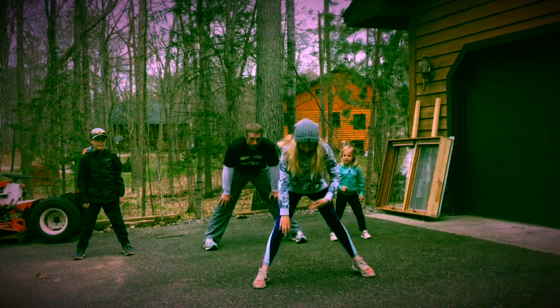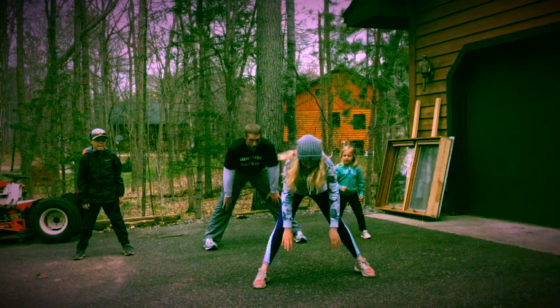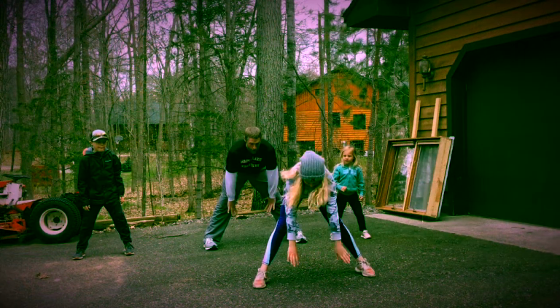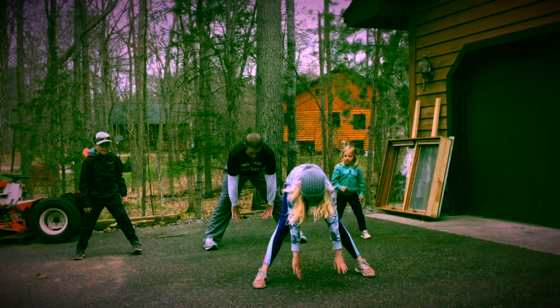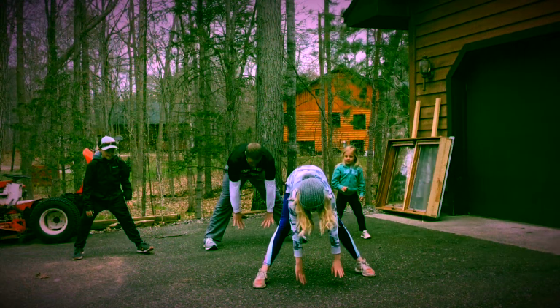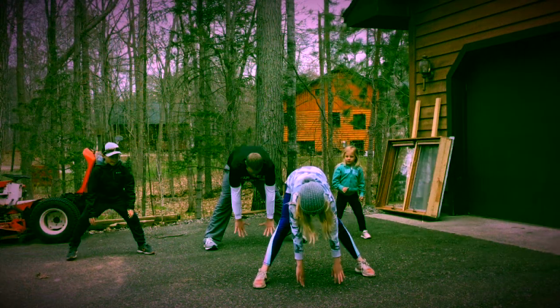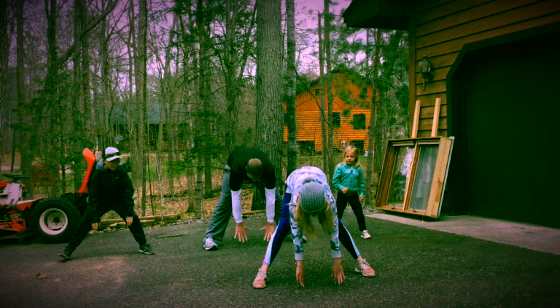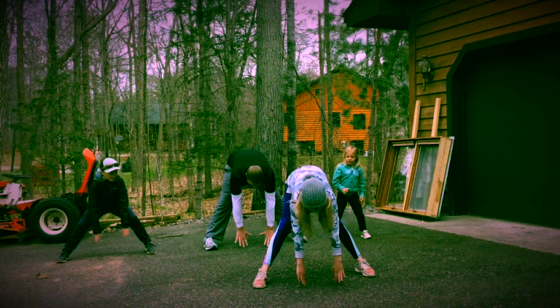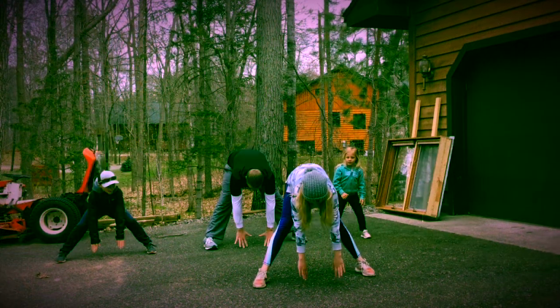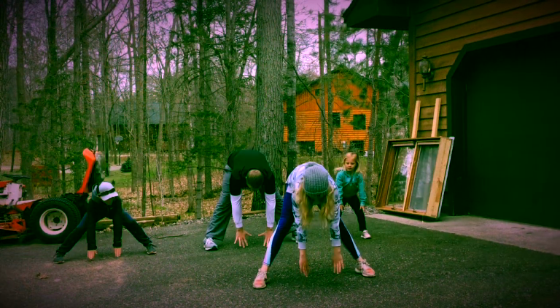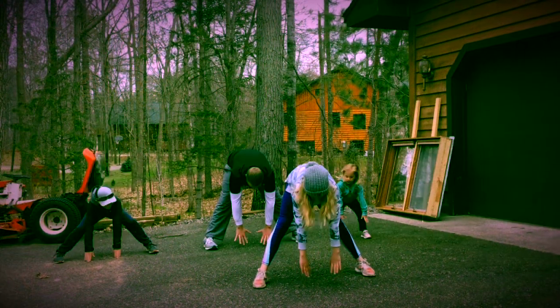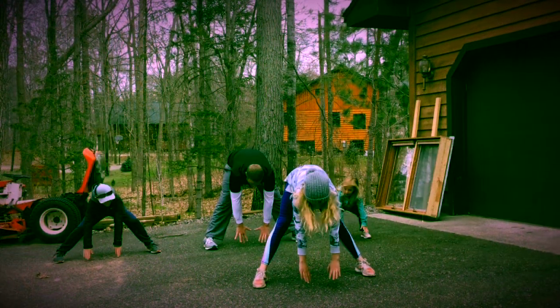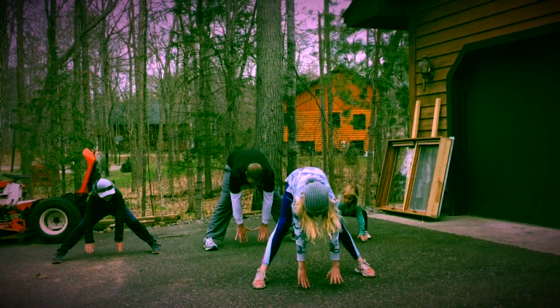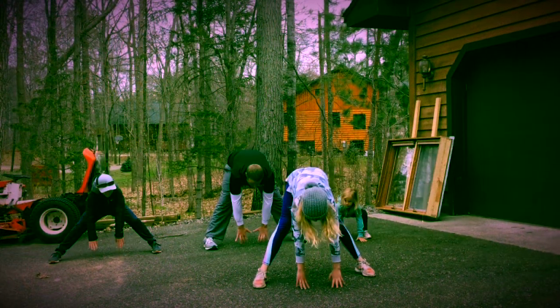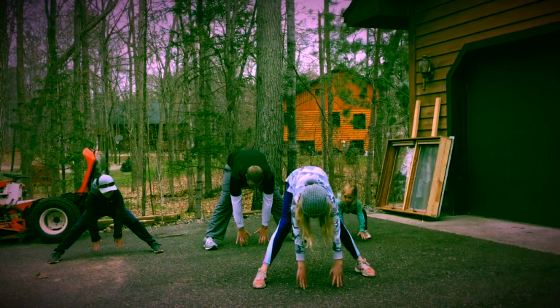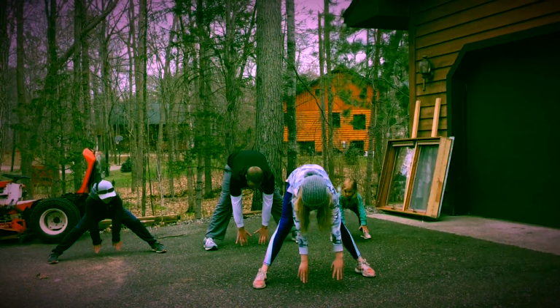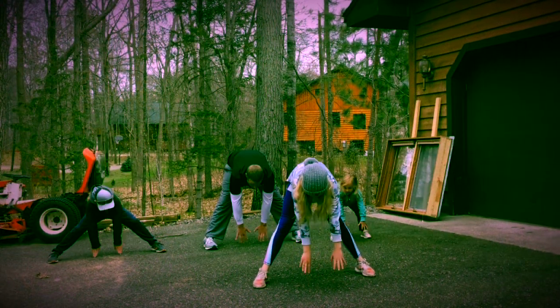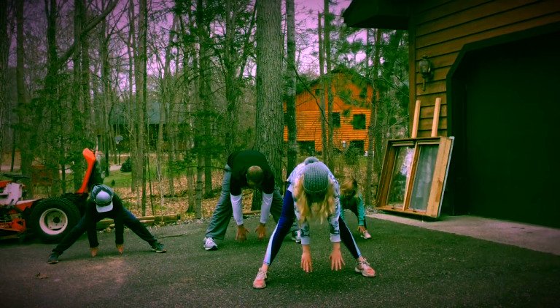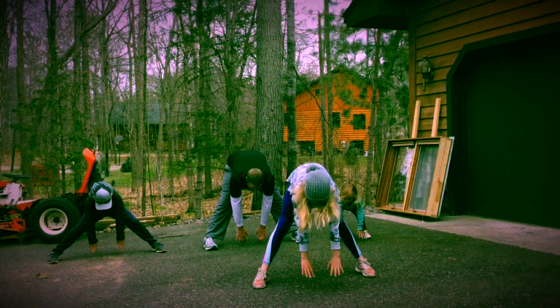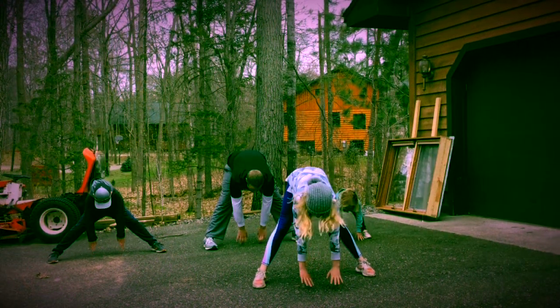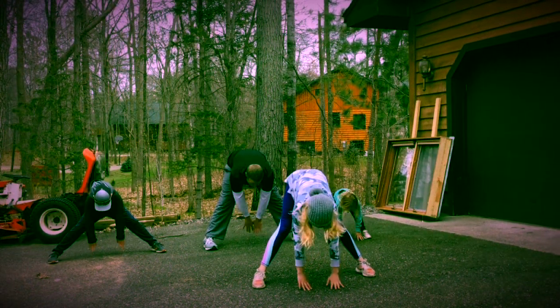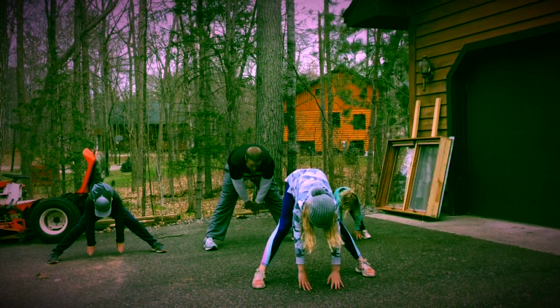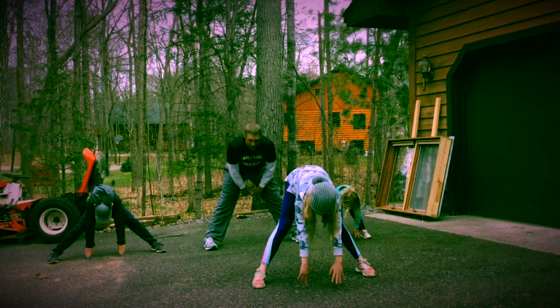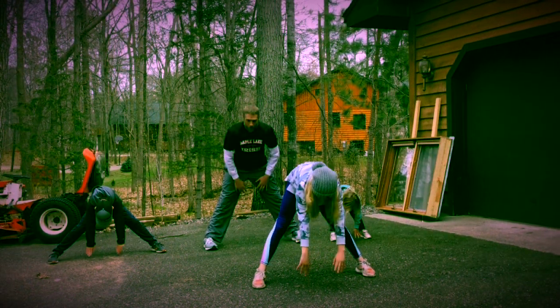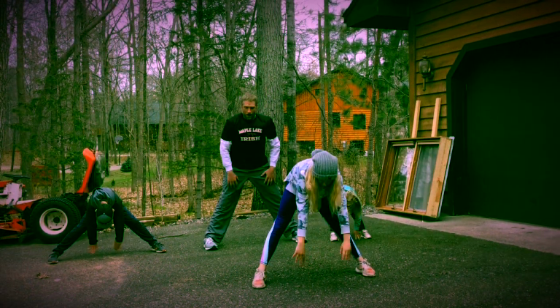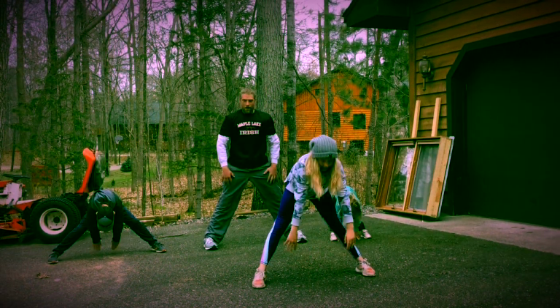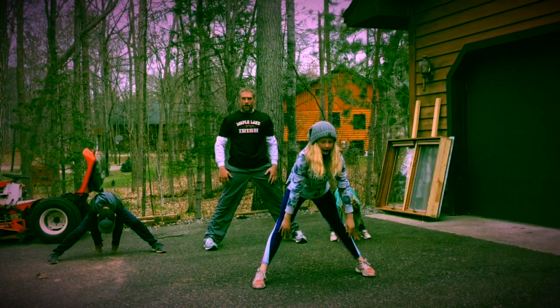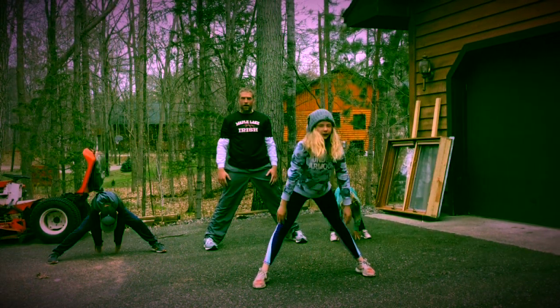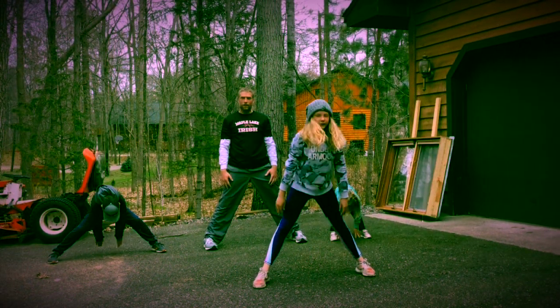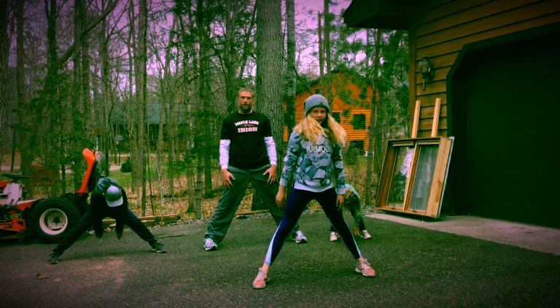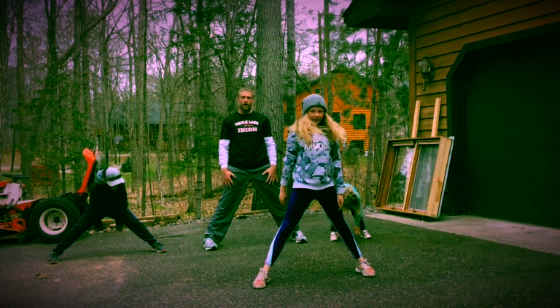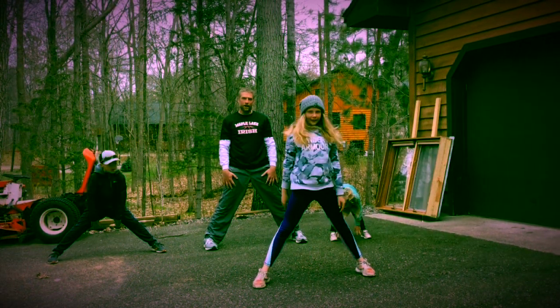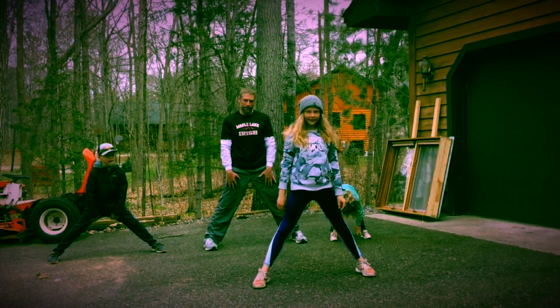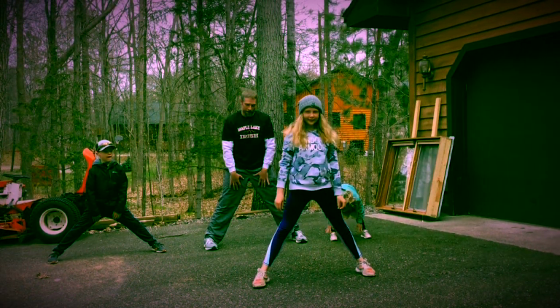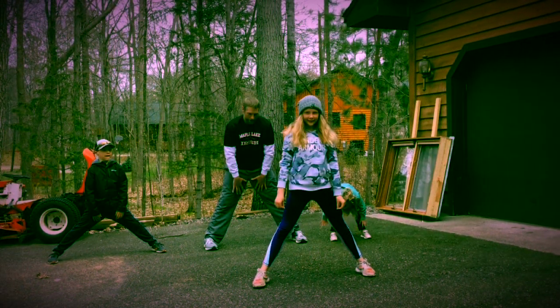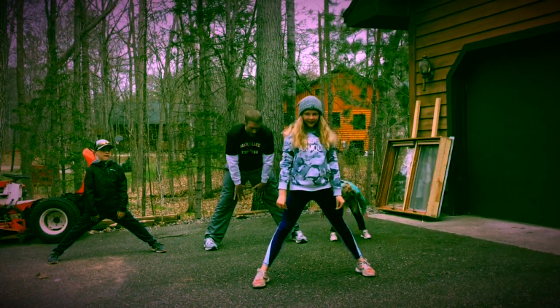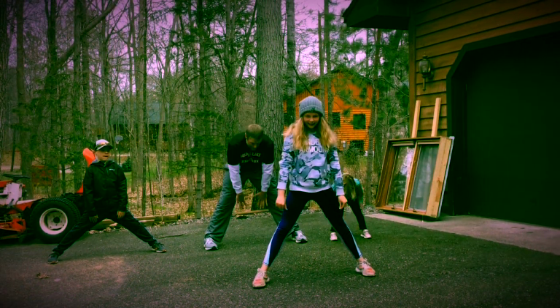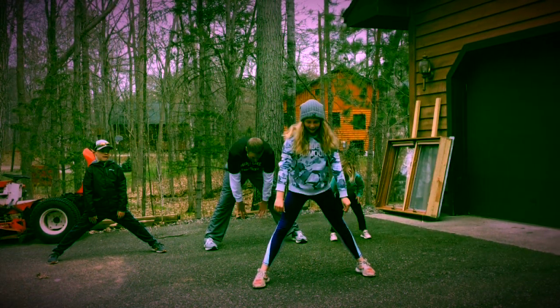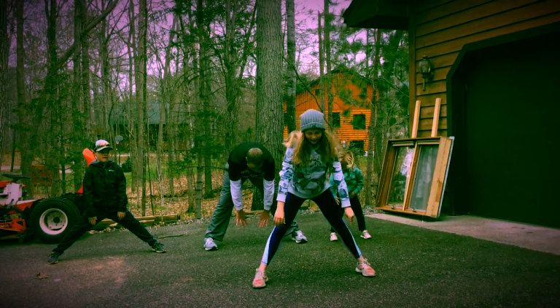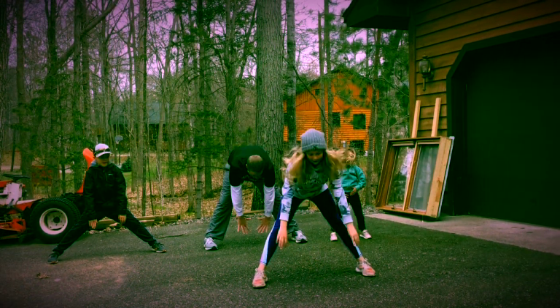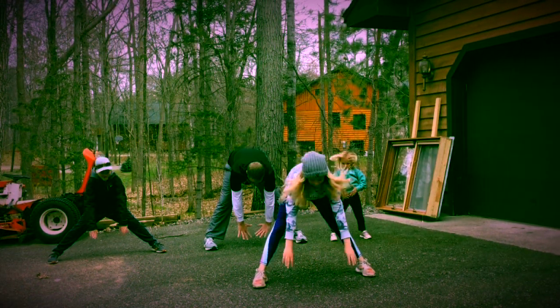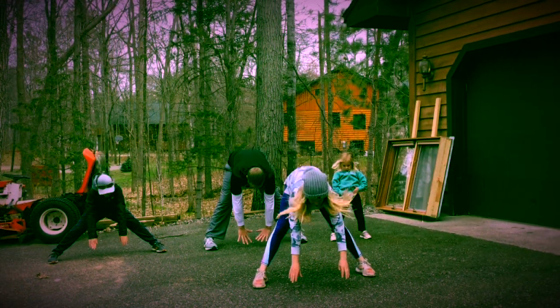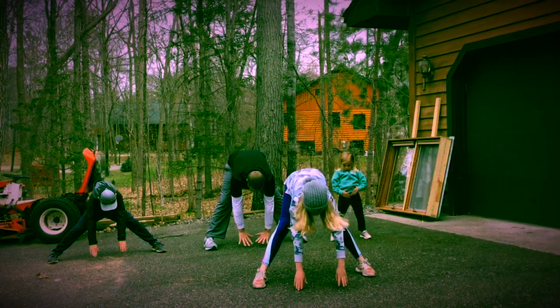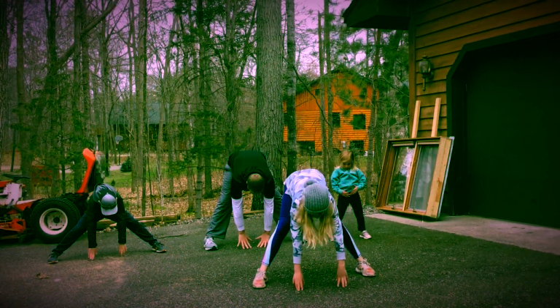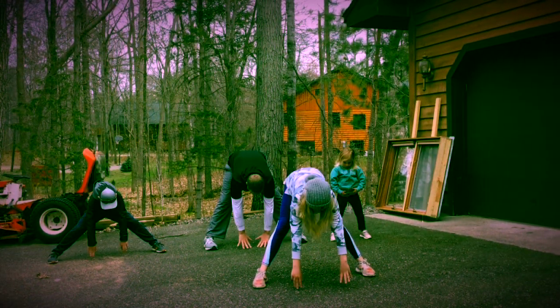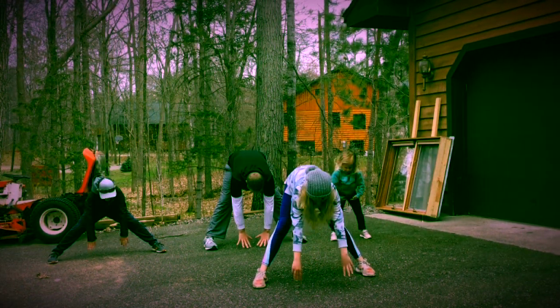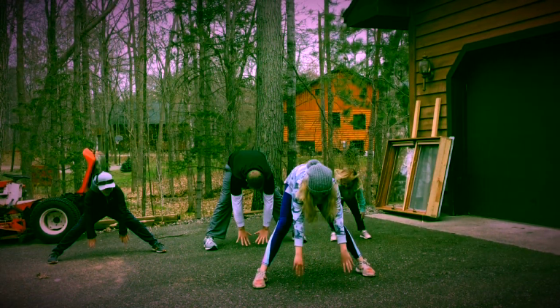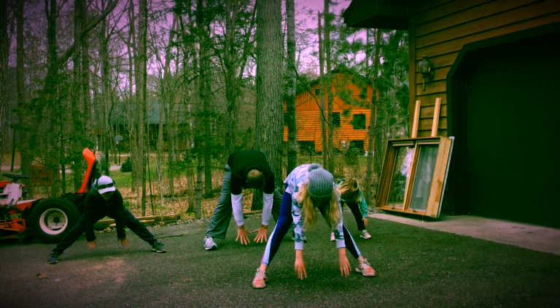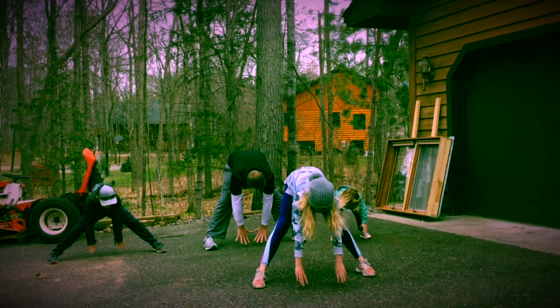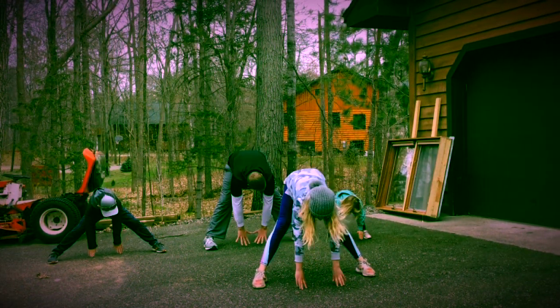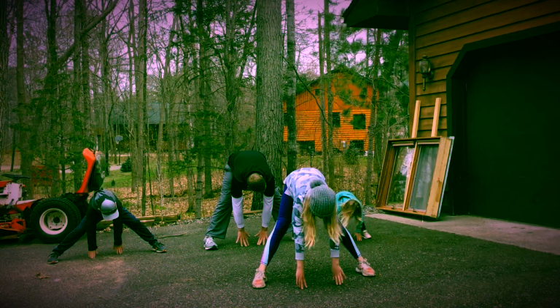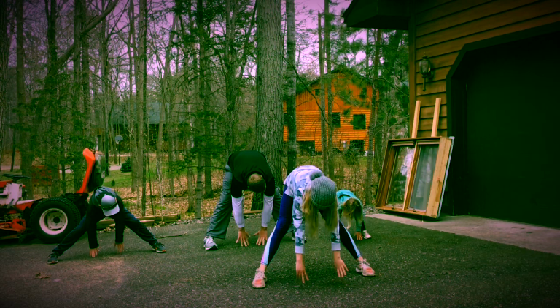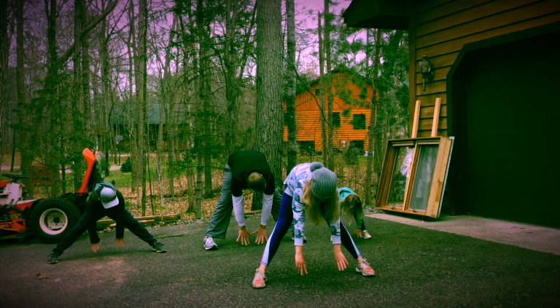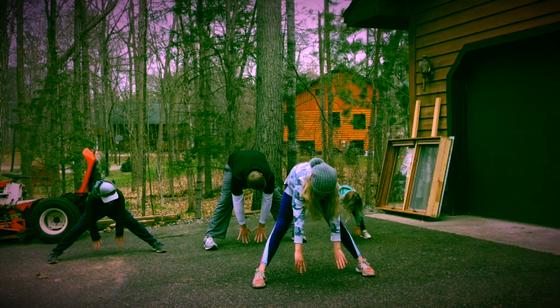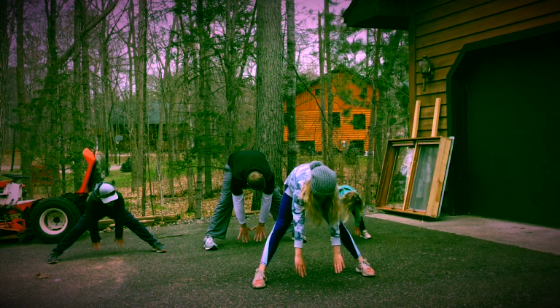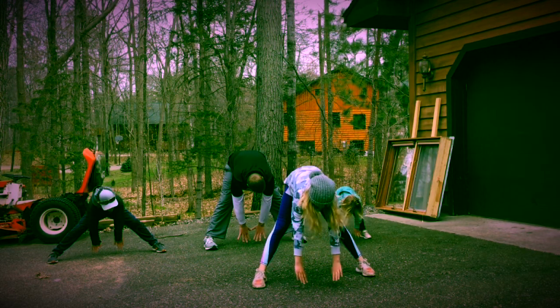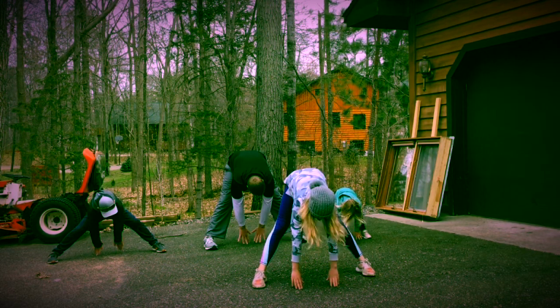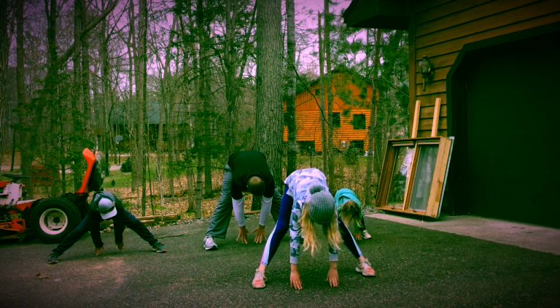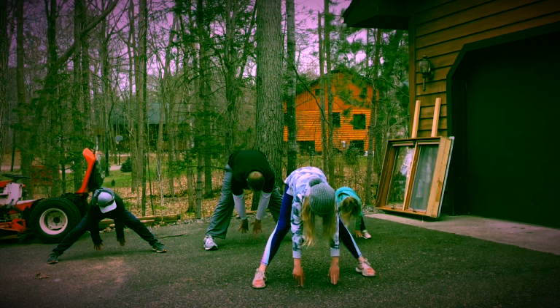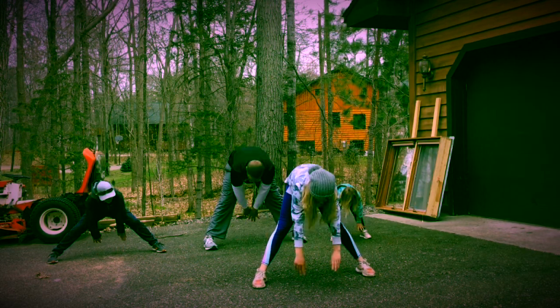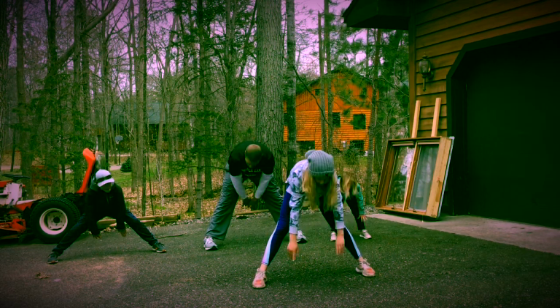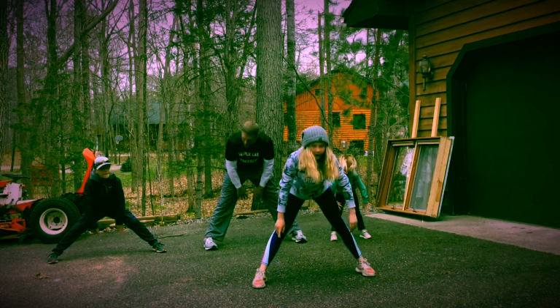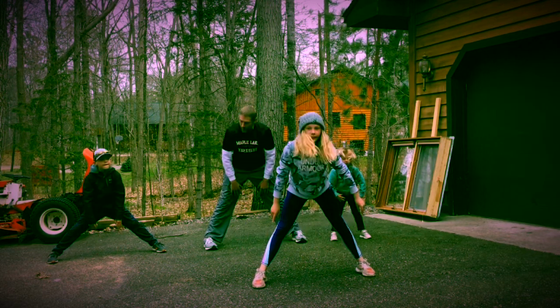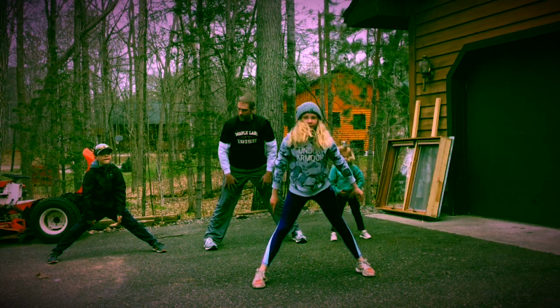Back to the driveway side, working on that flexibility with some cherry pickers.